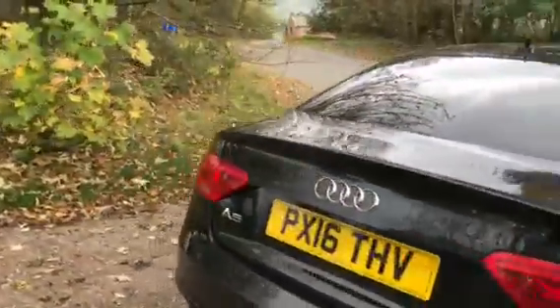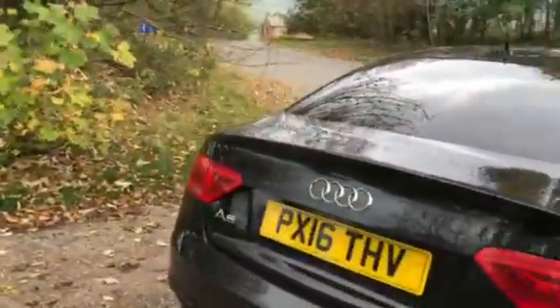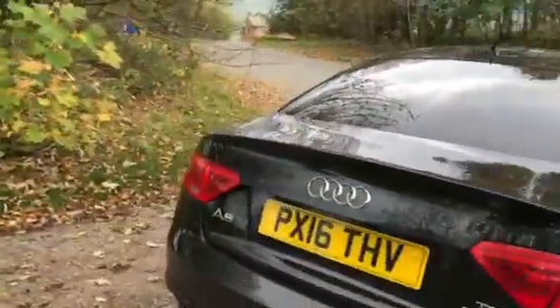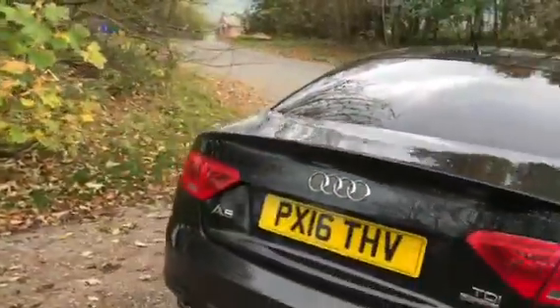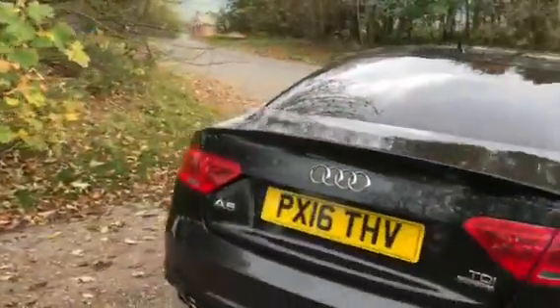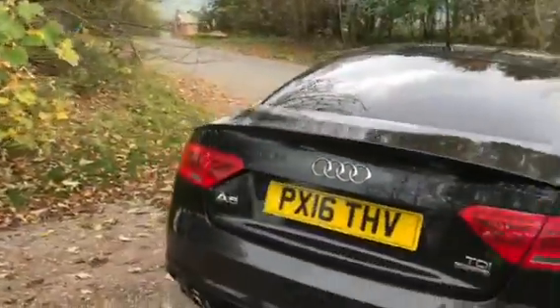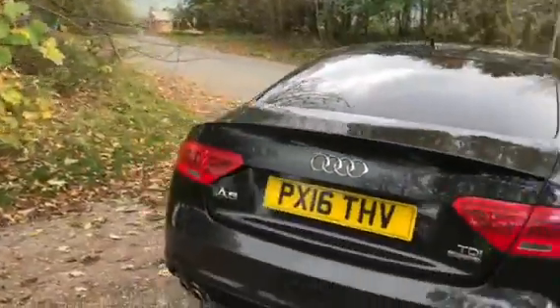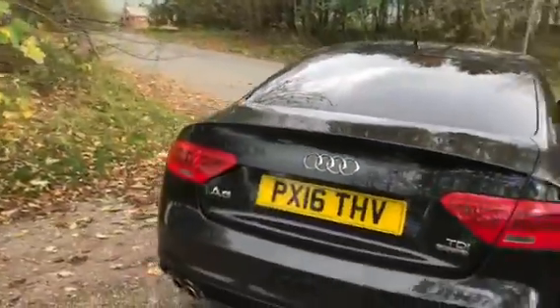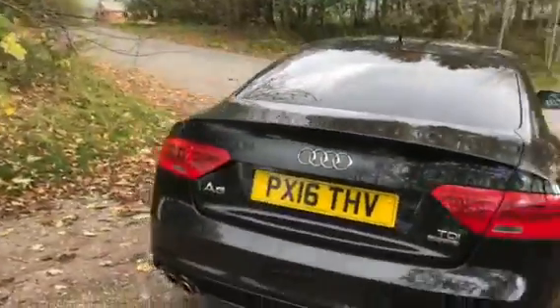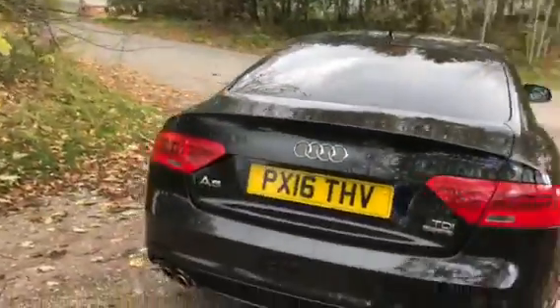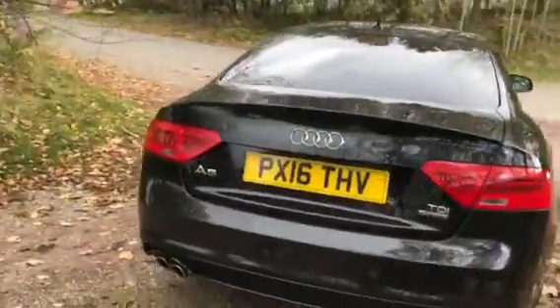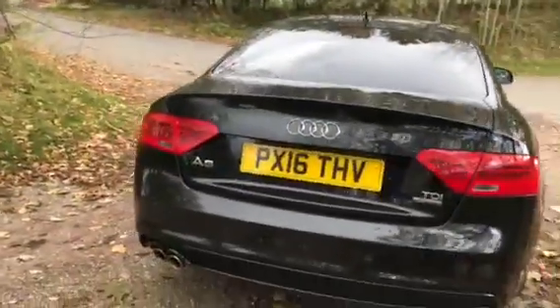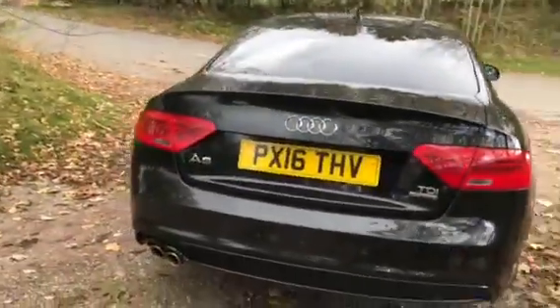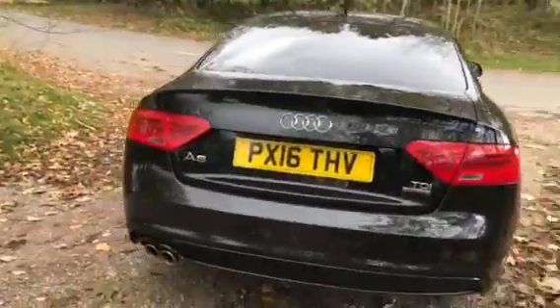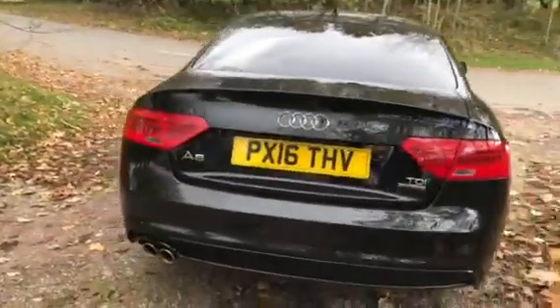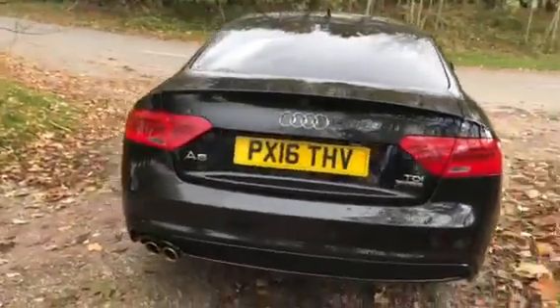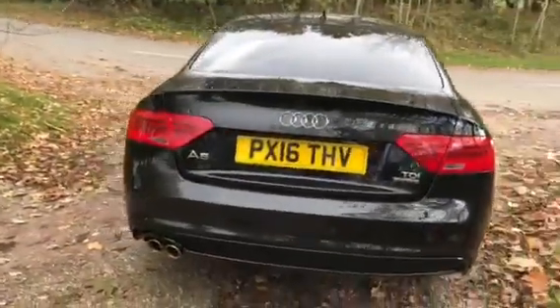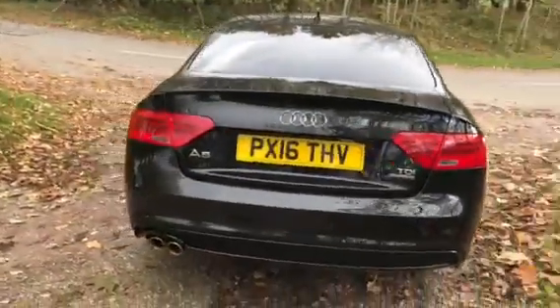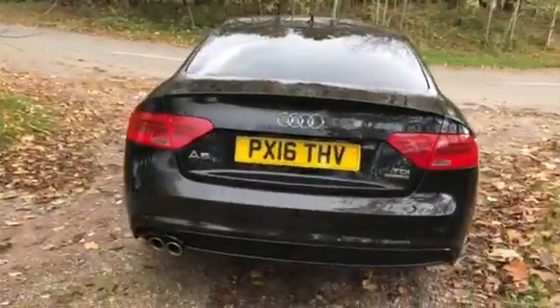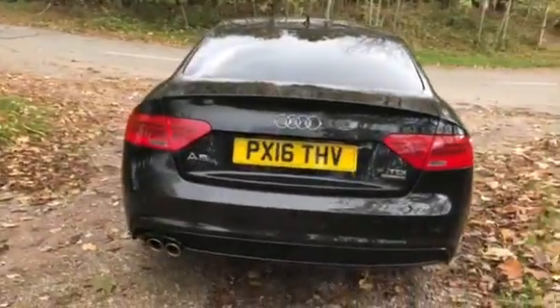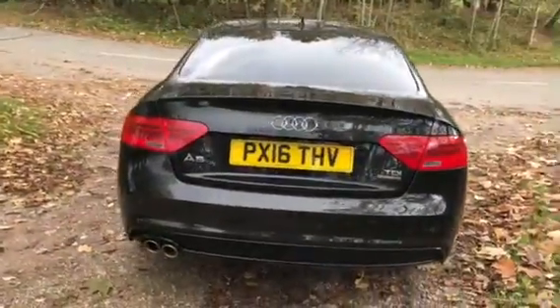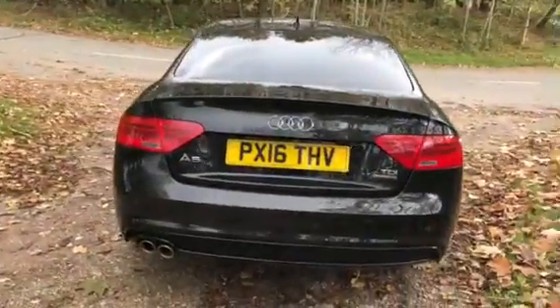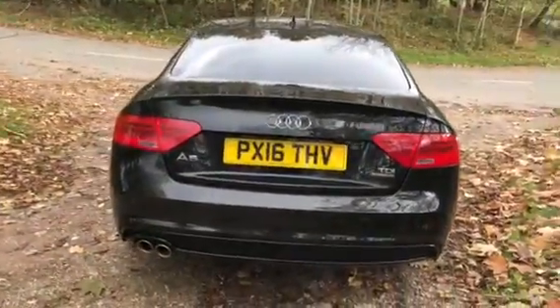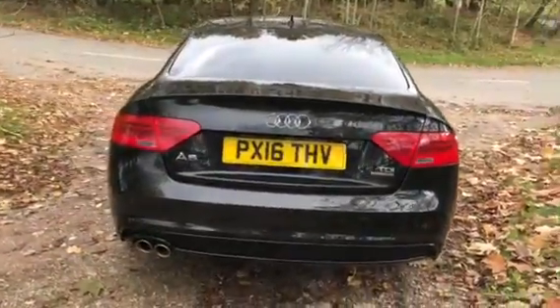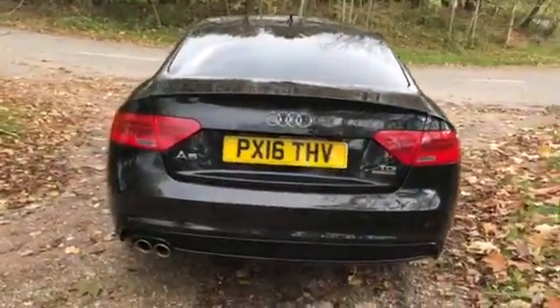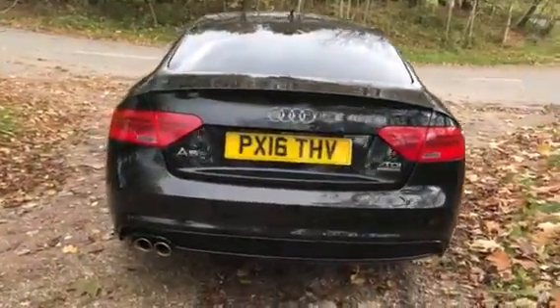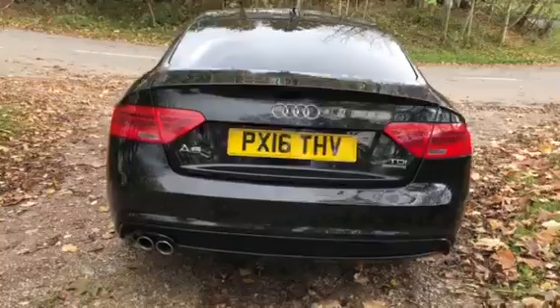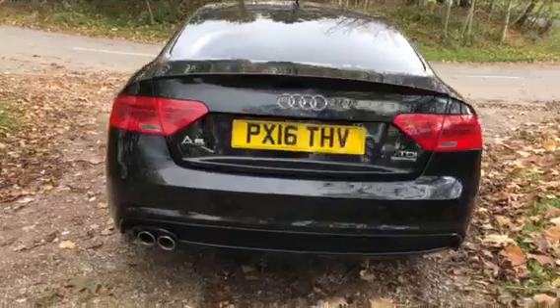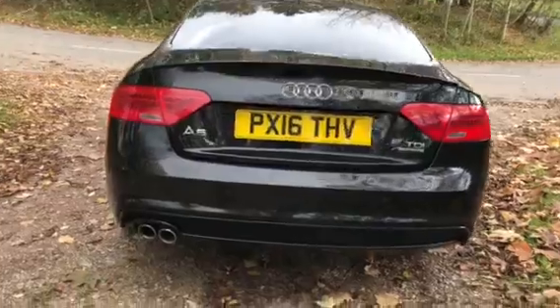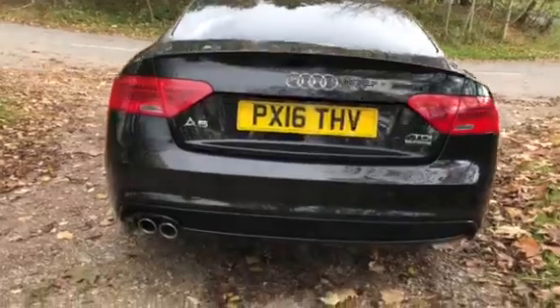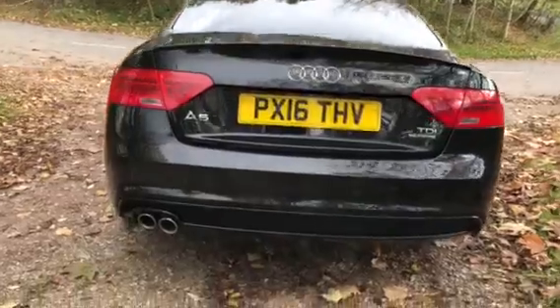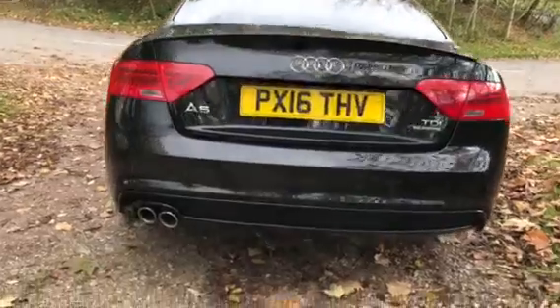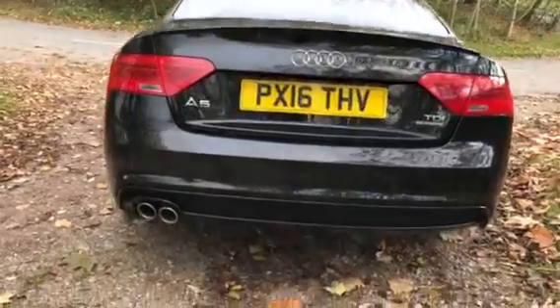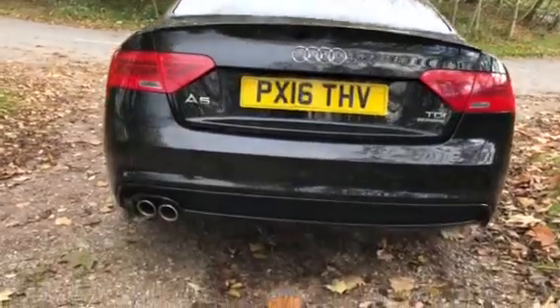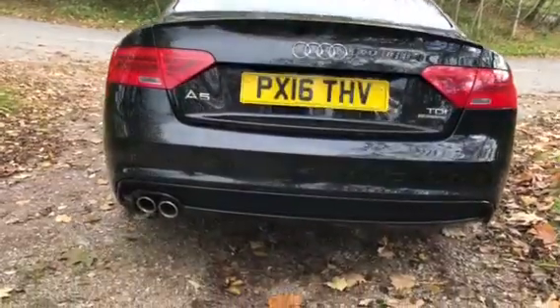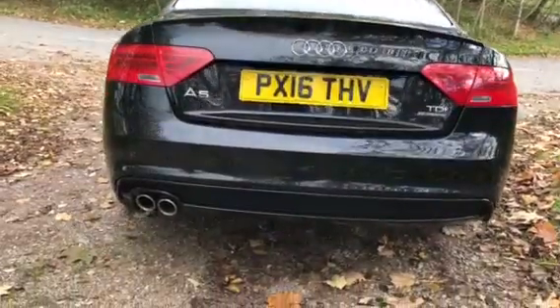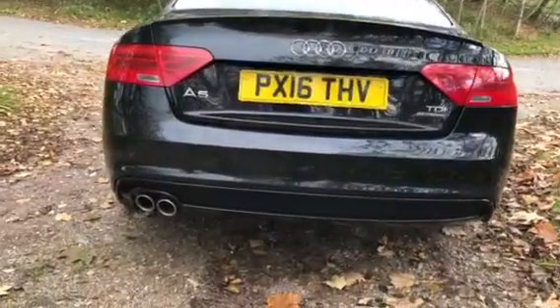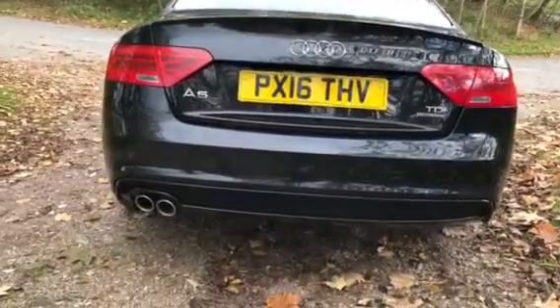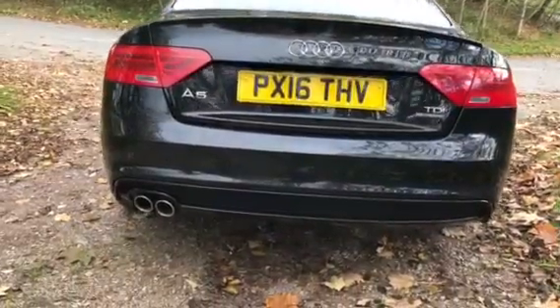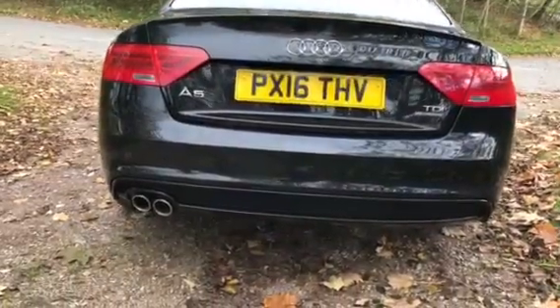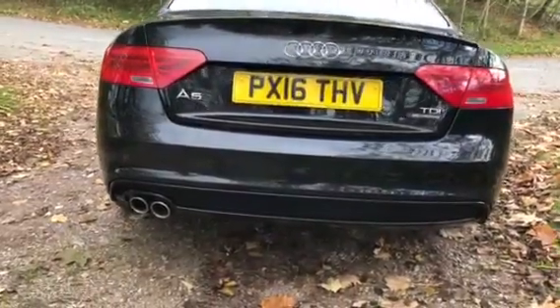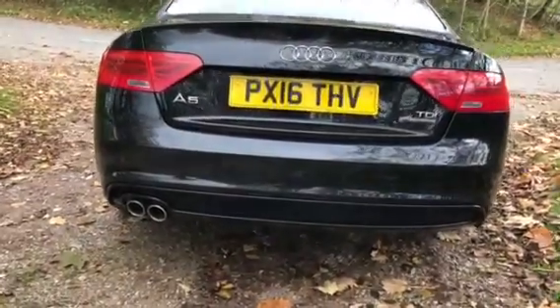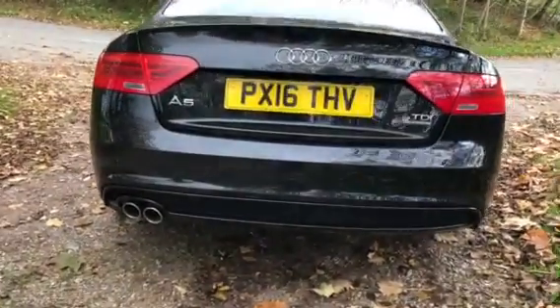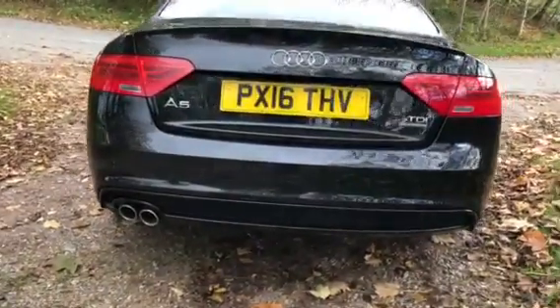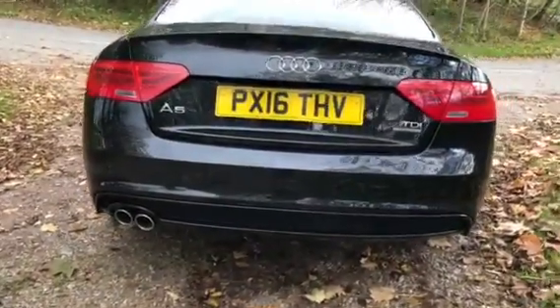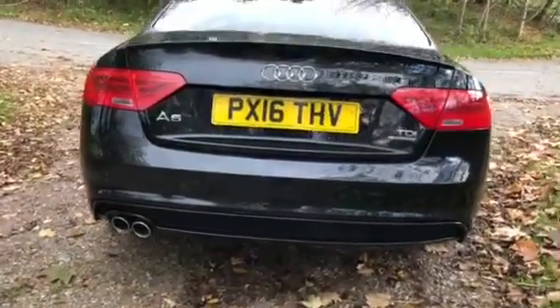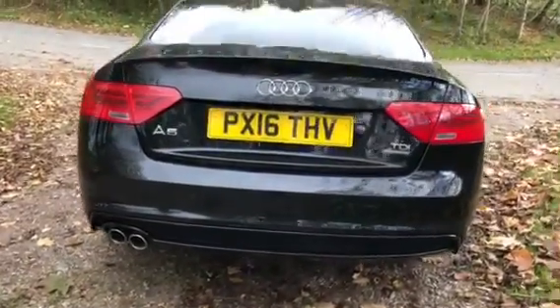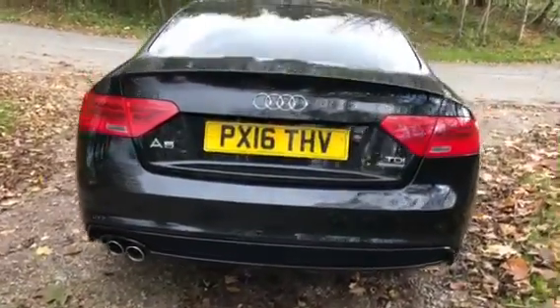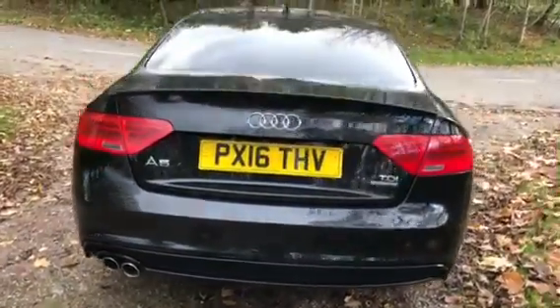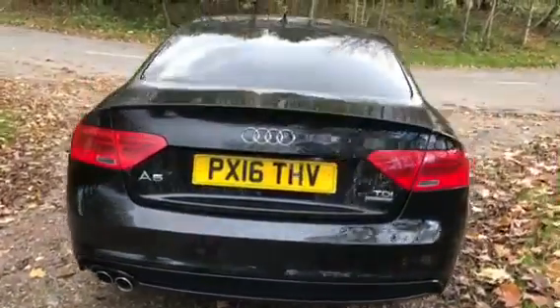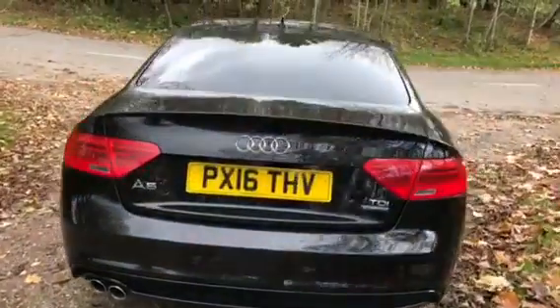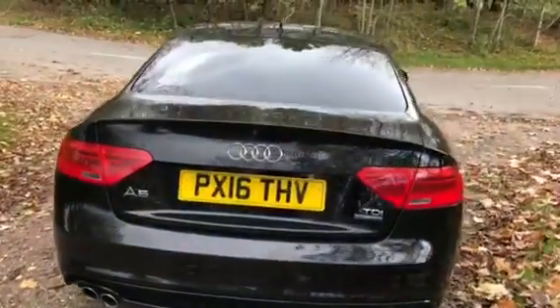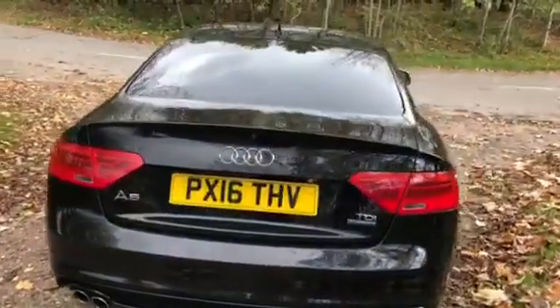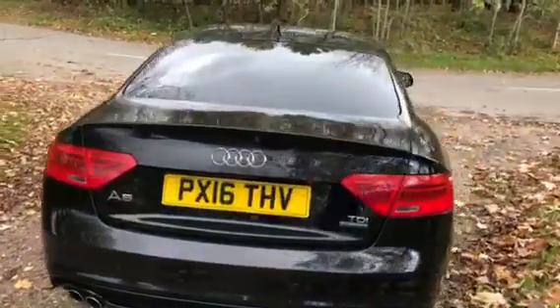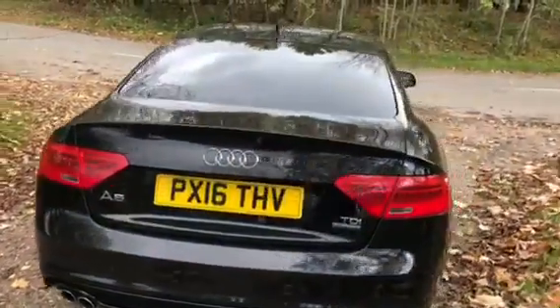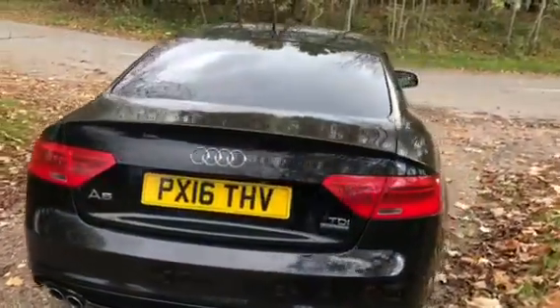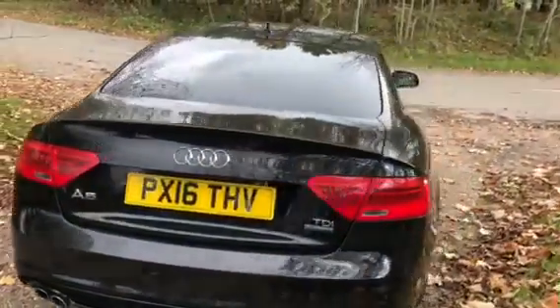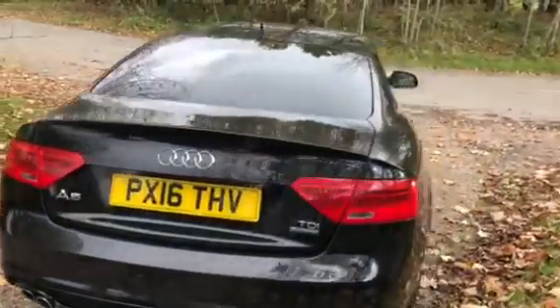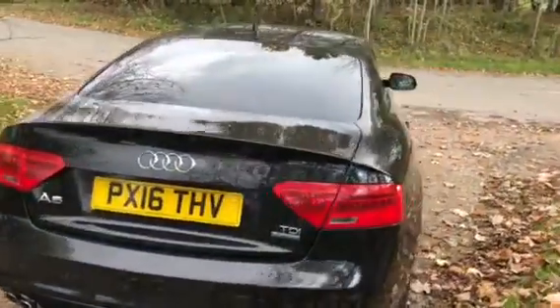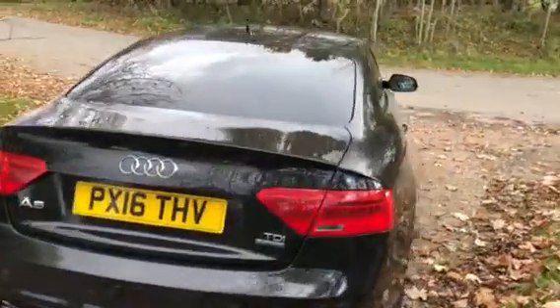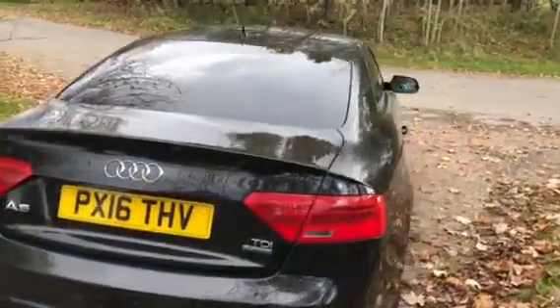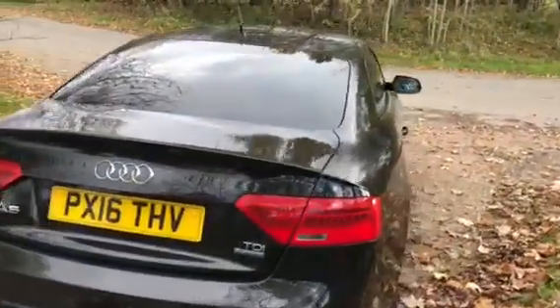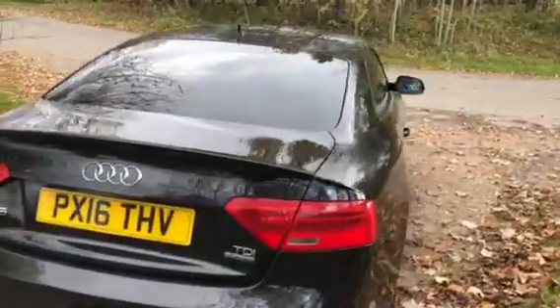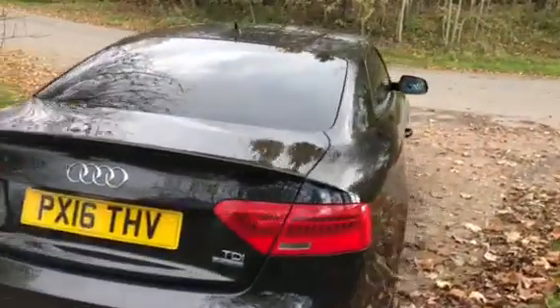Moving onto the rear of the vehicle, we have the classic Audi badge on the boot, dual chrome exhausts, and all-important rear colour-coded parking sensors.